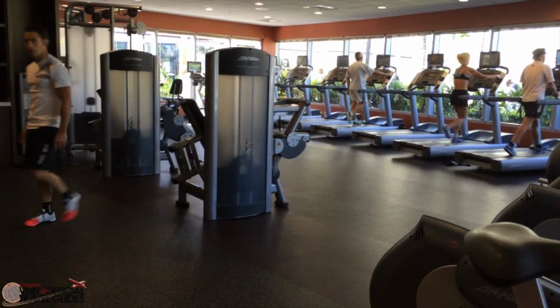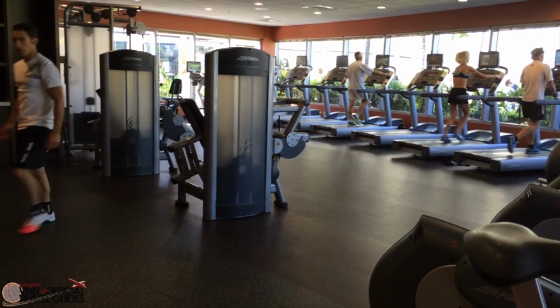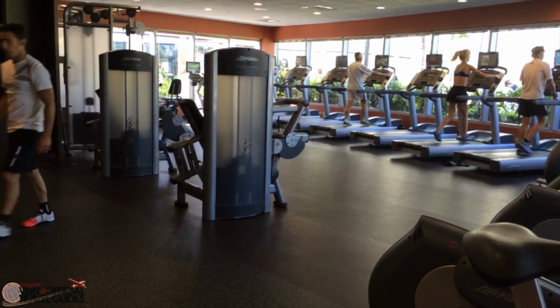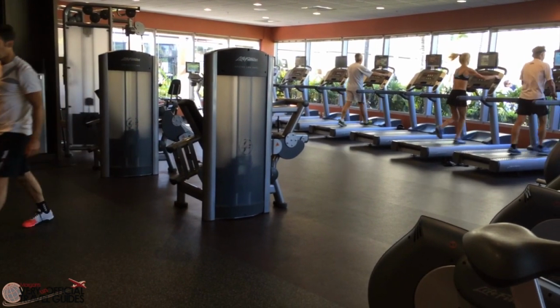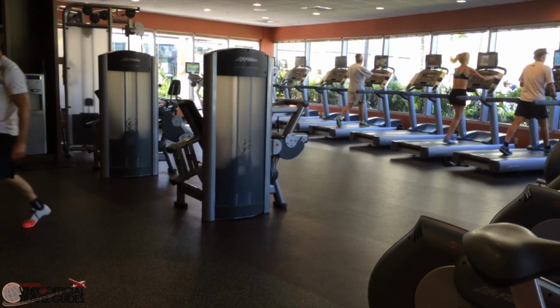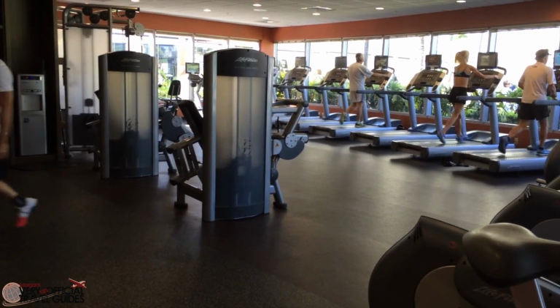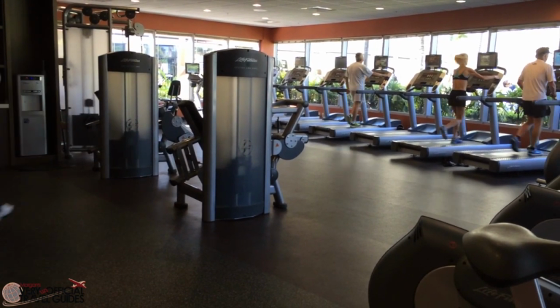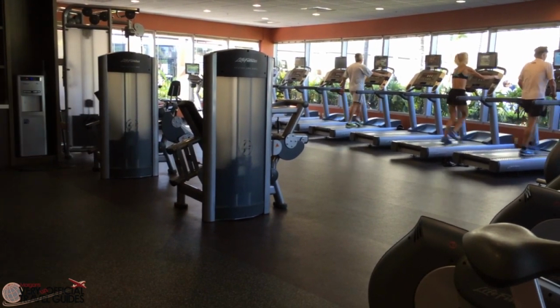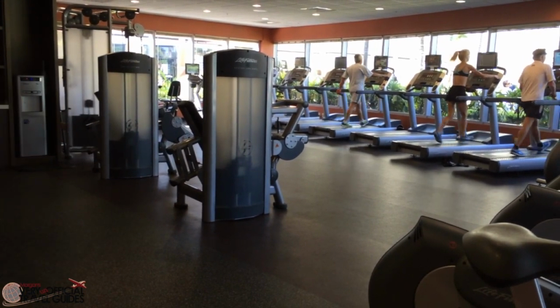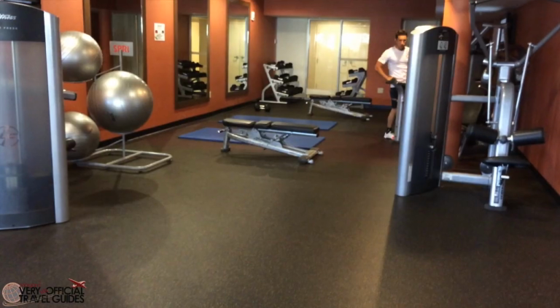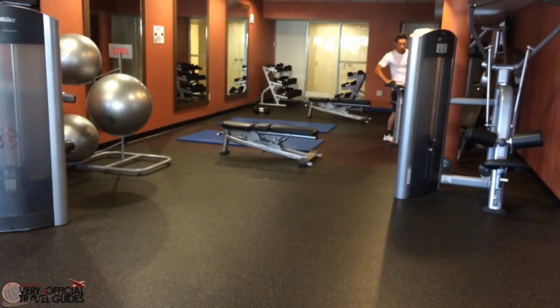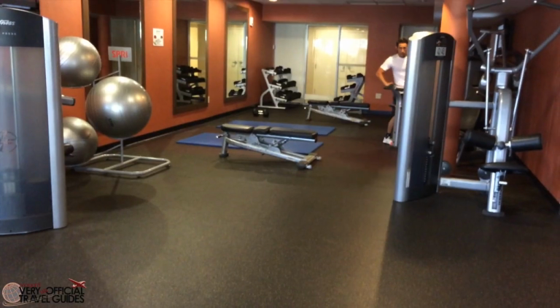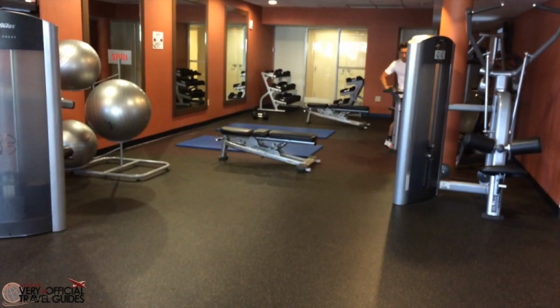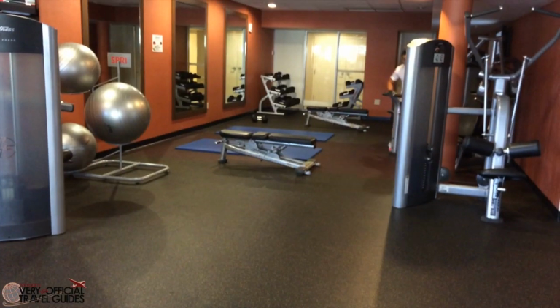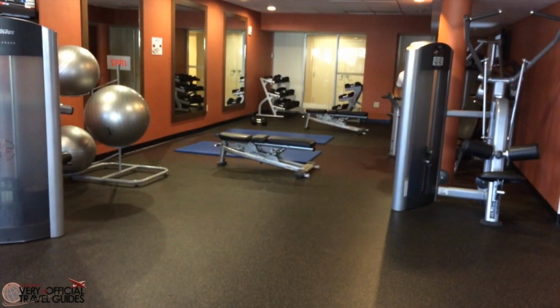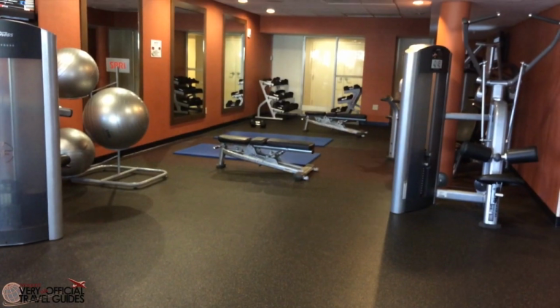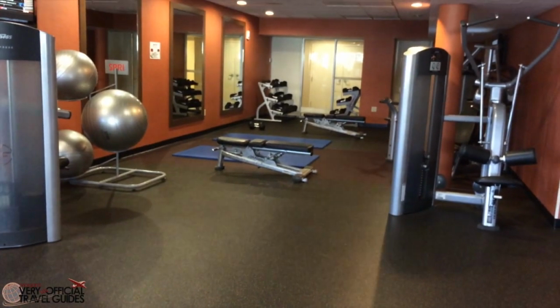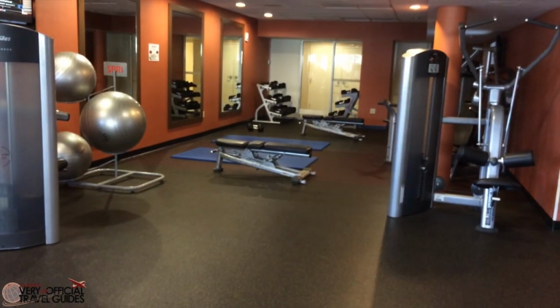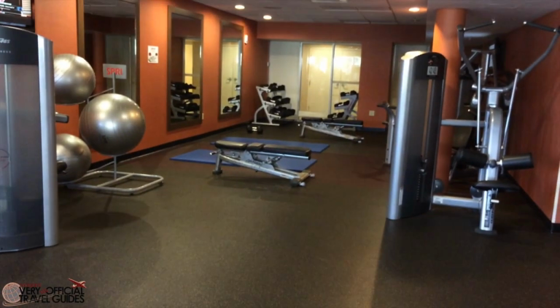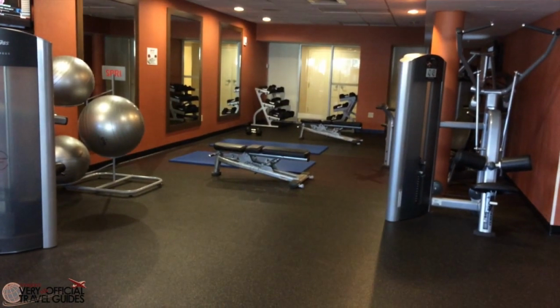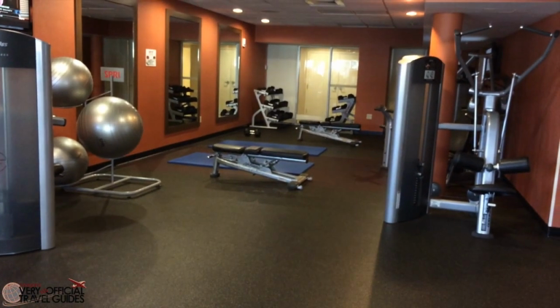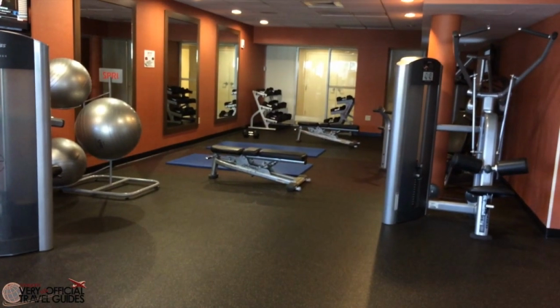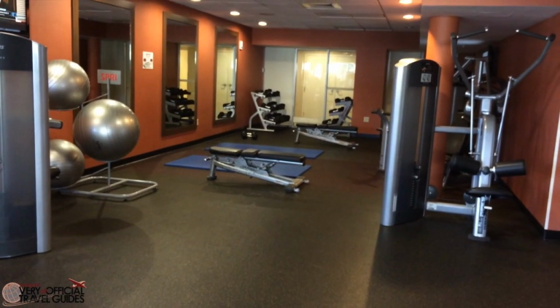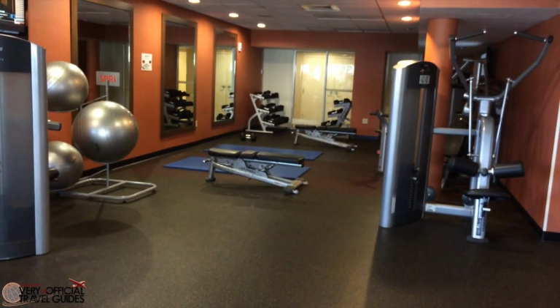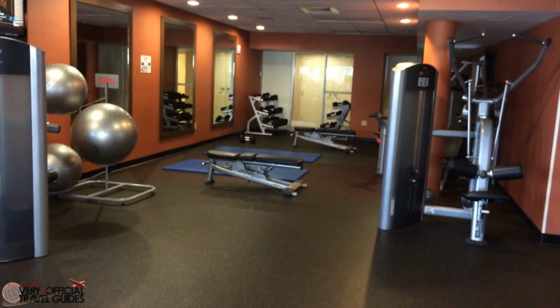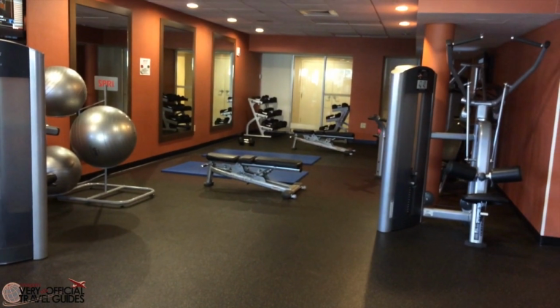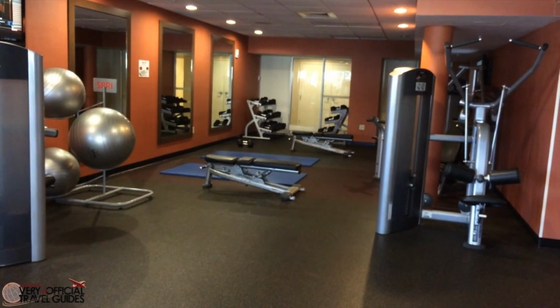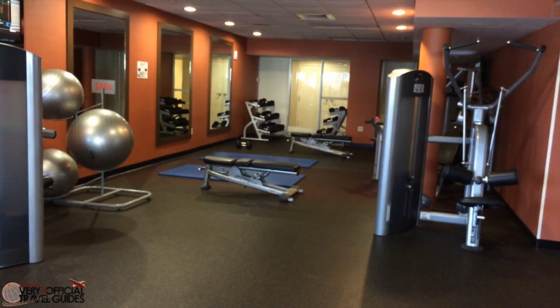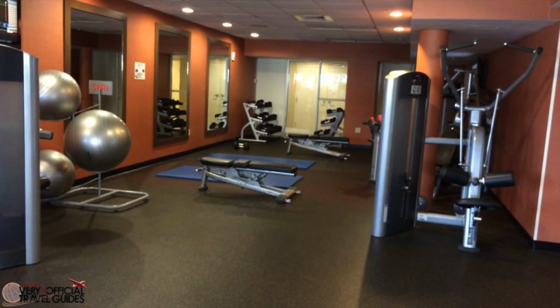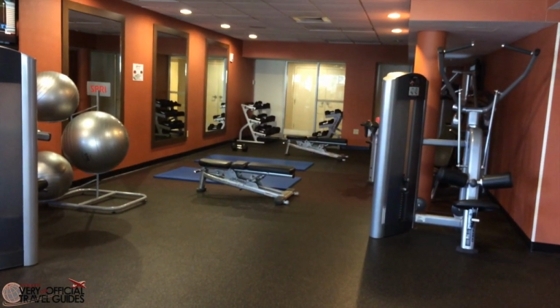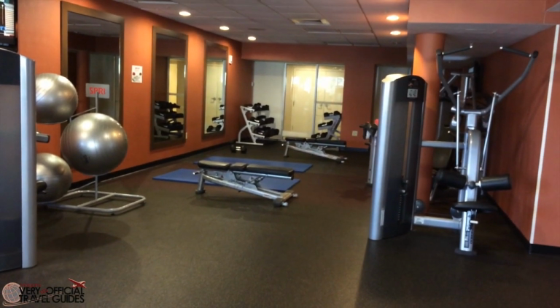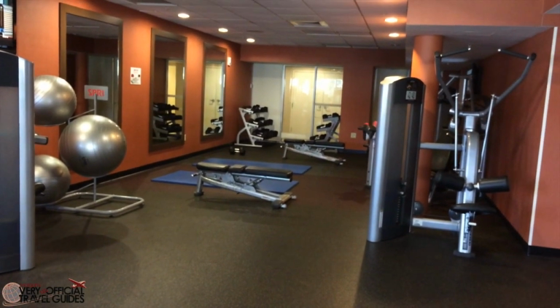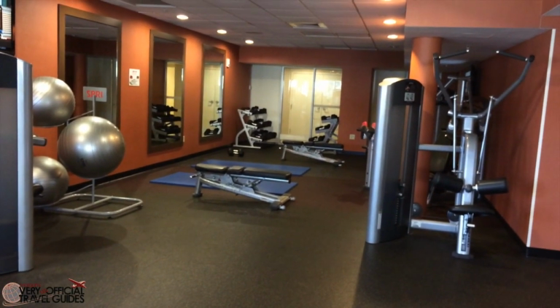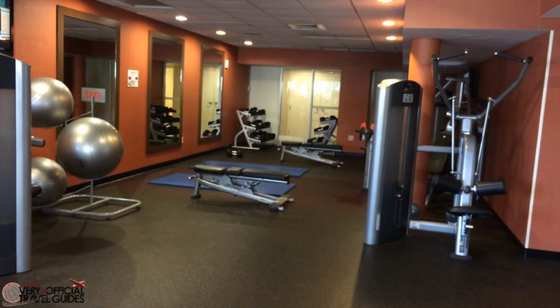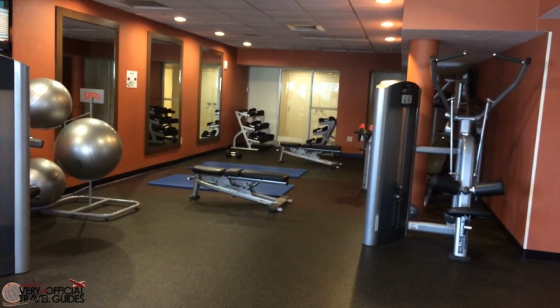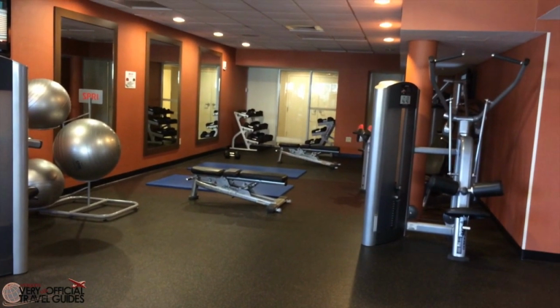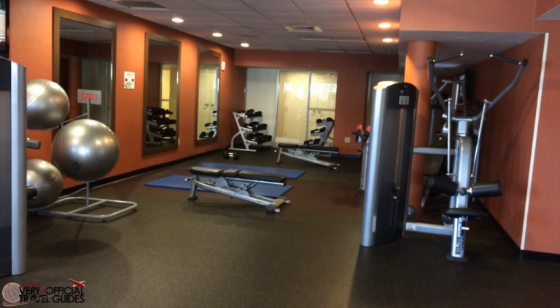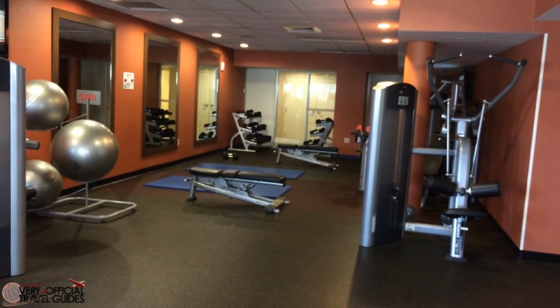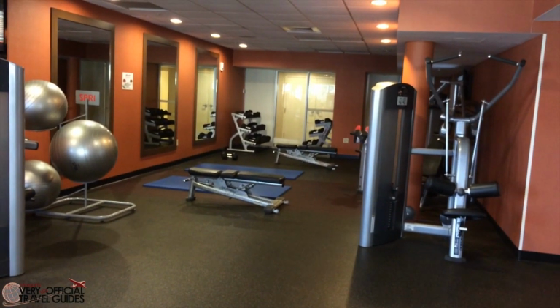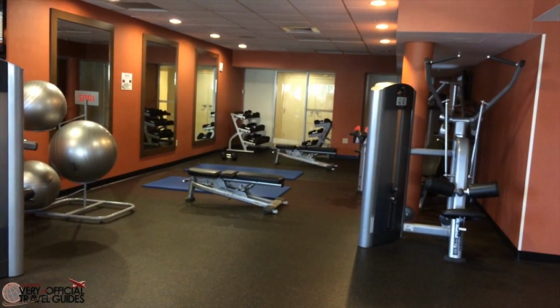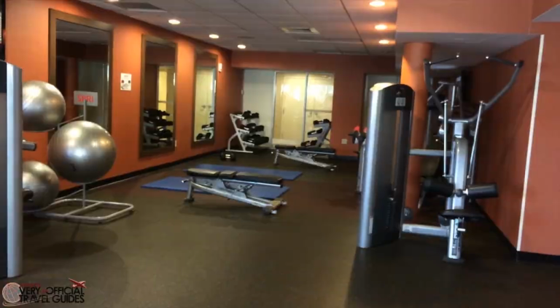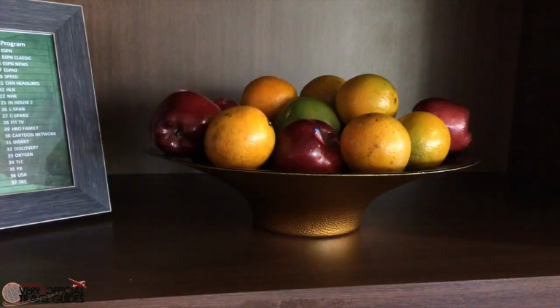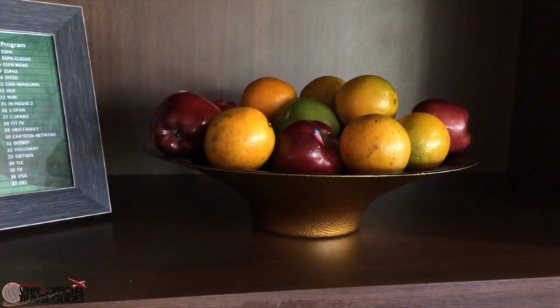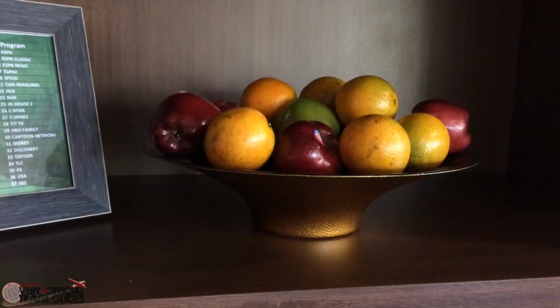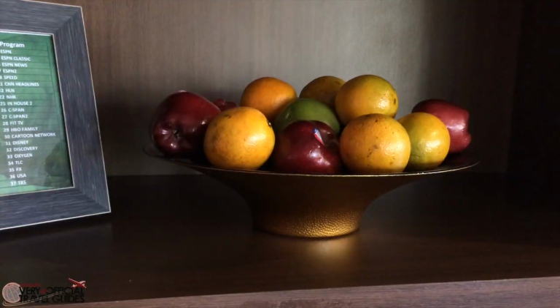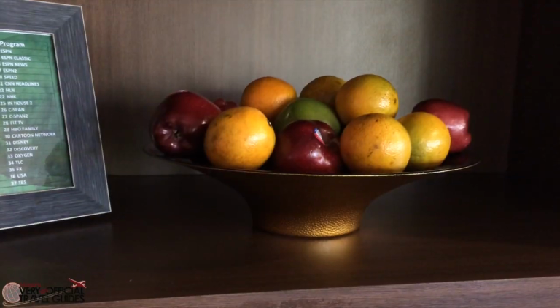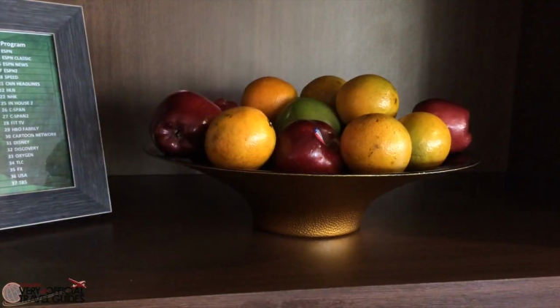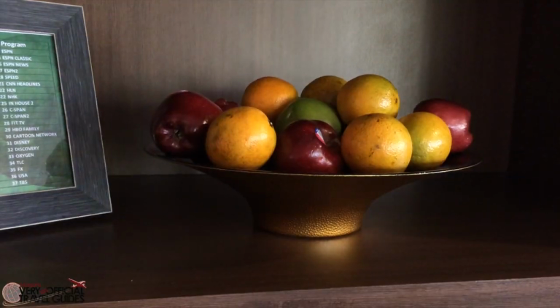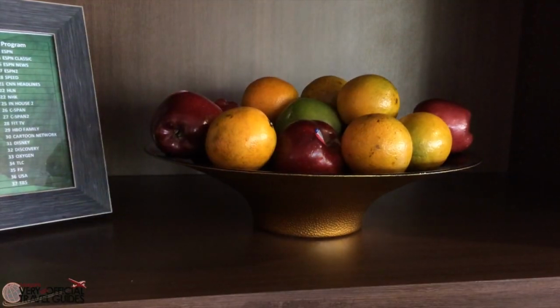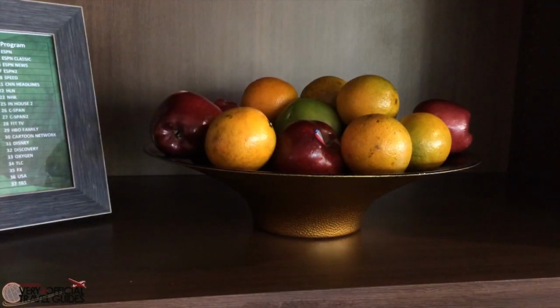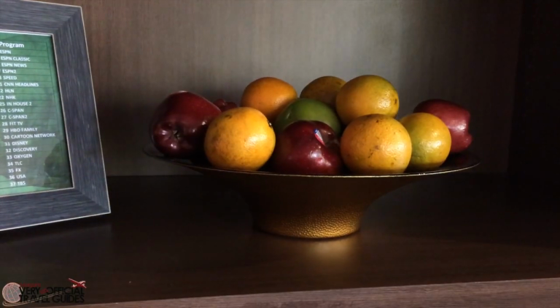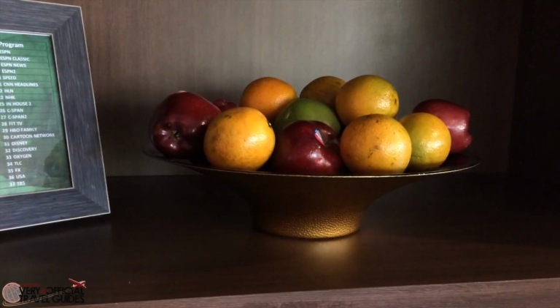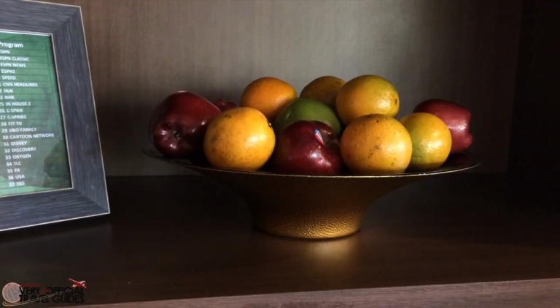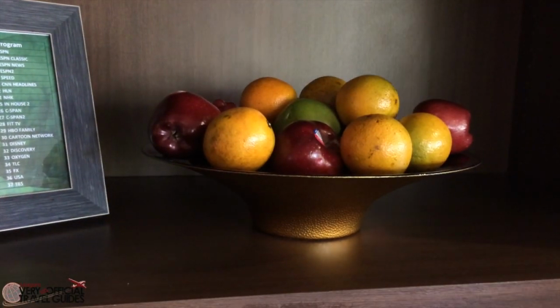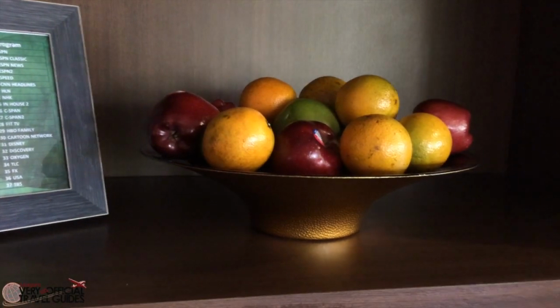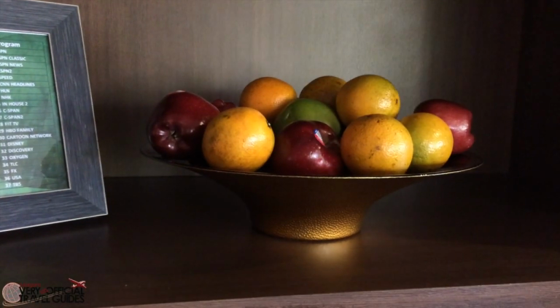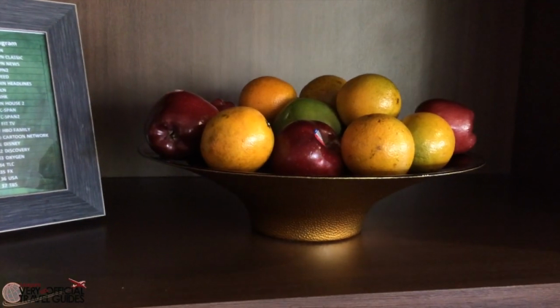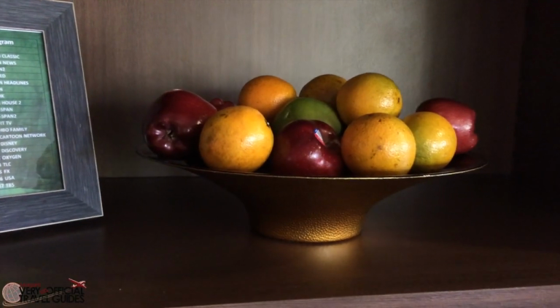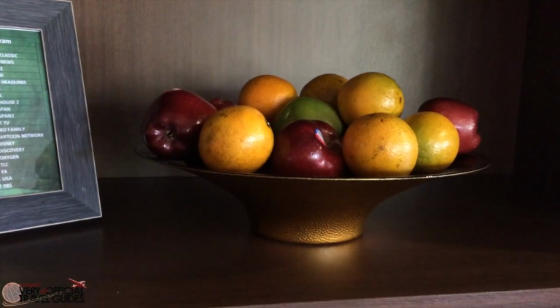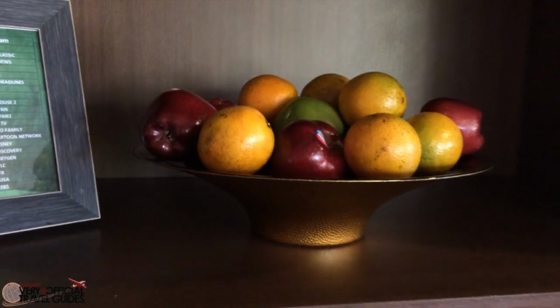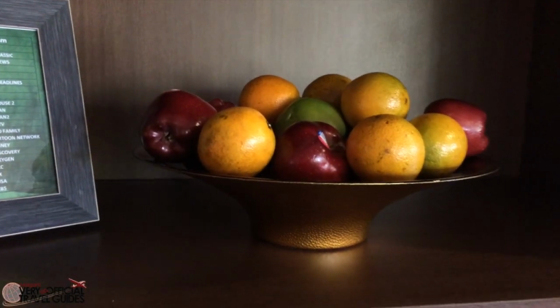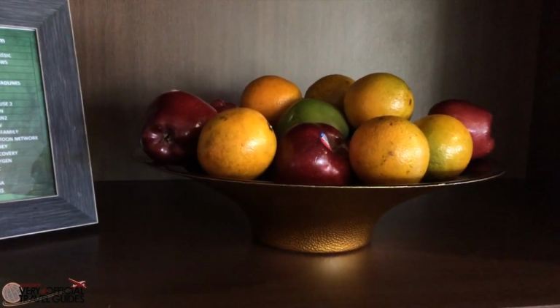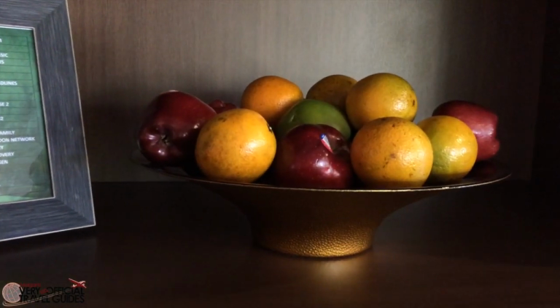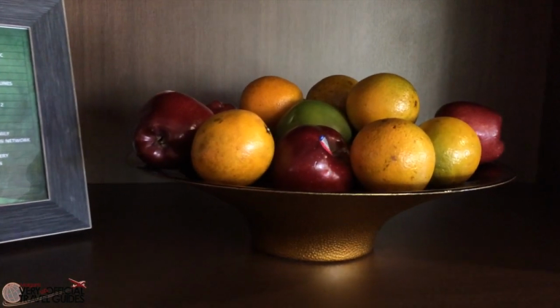Here's an insider tip — there's also a bowl of free fruit in the gym, so hey, there's your breakfast.